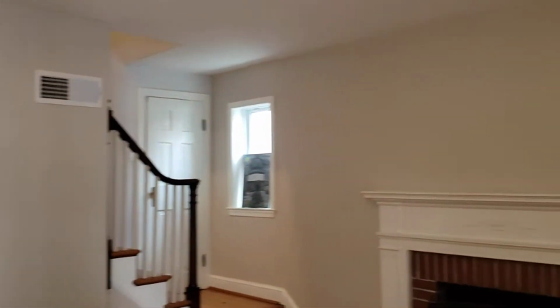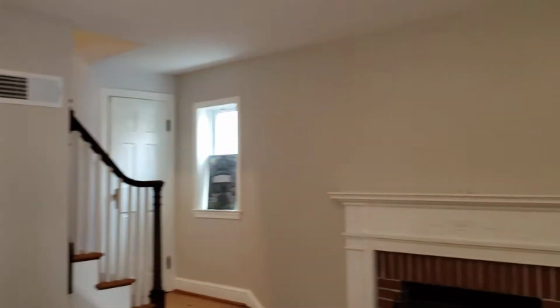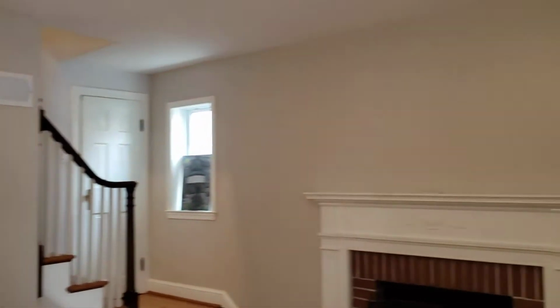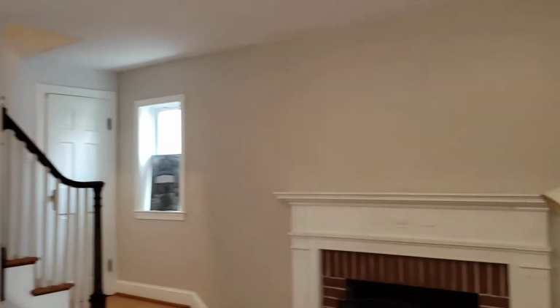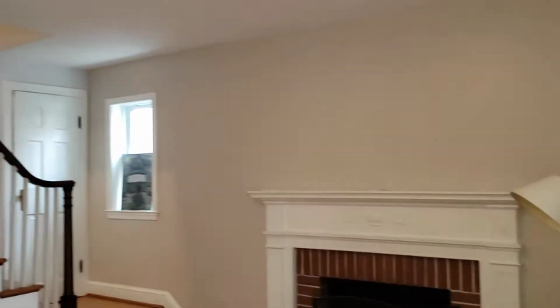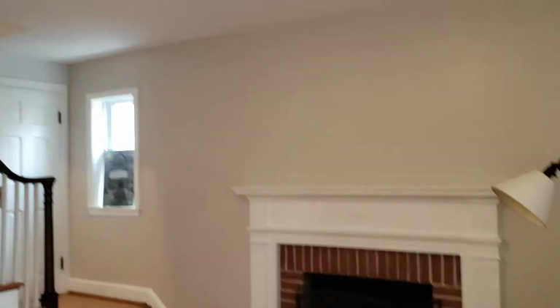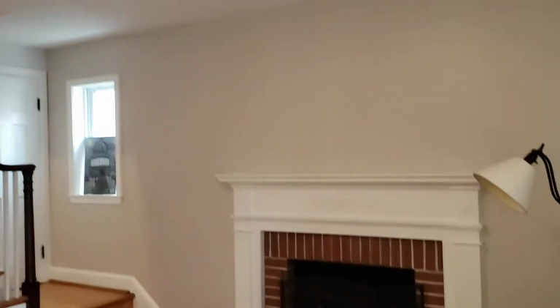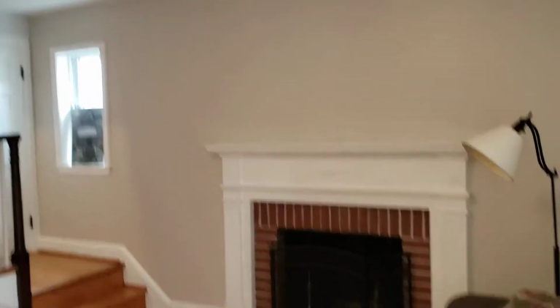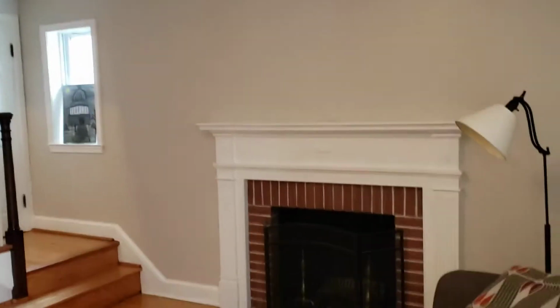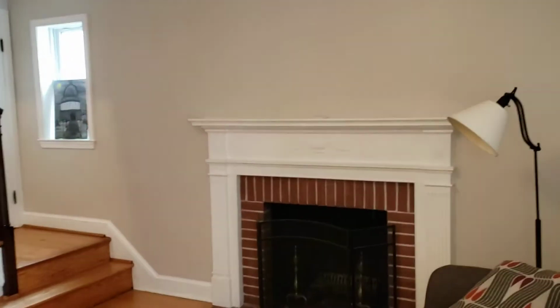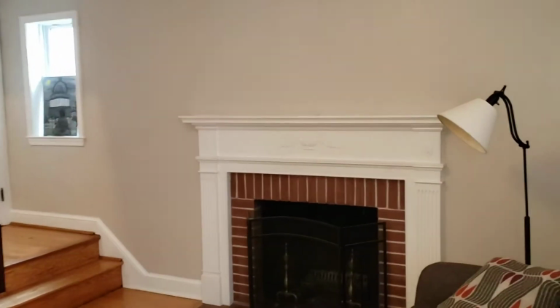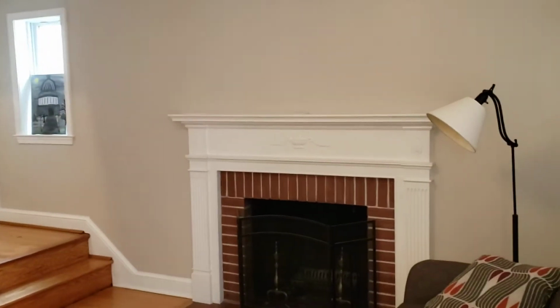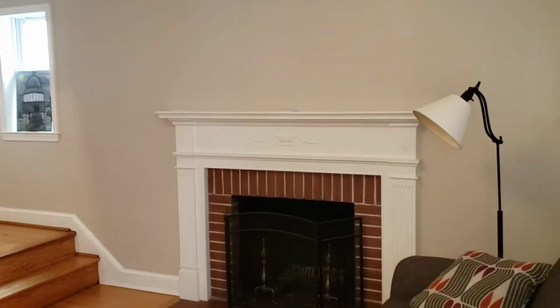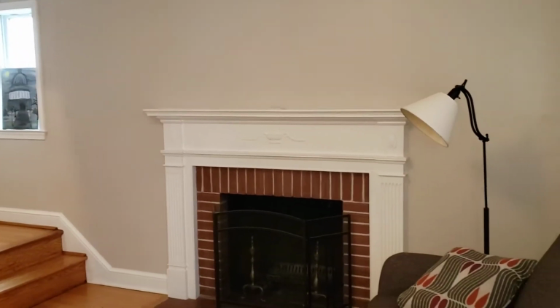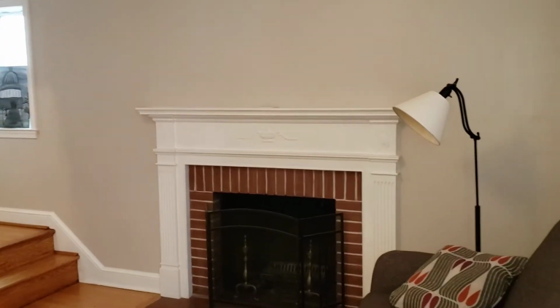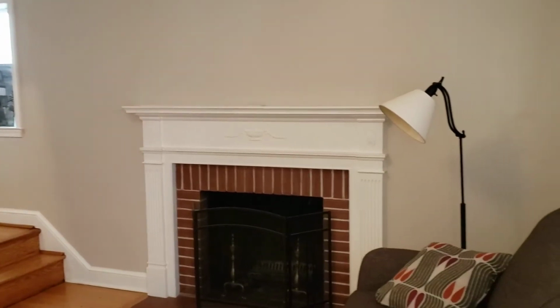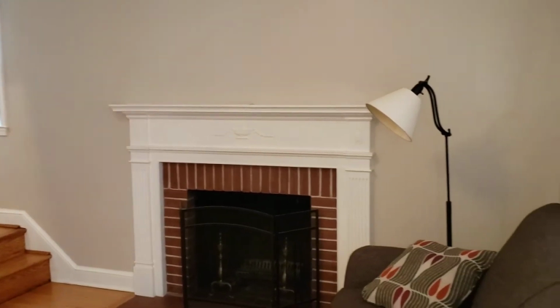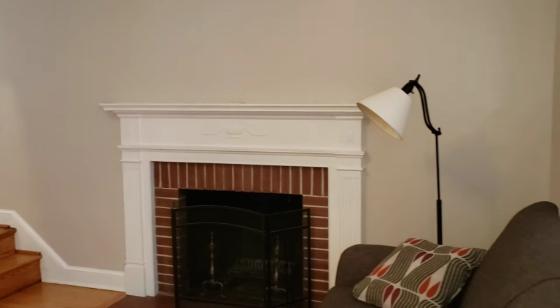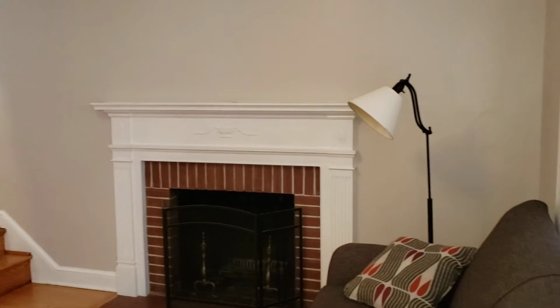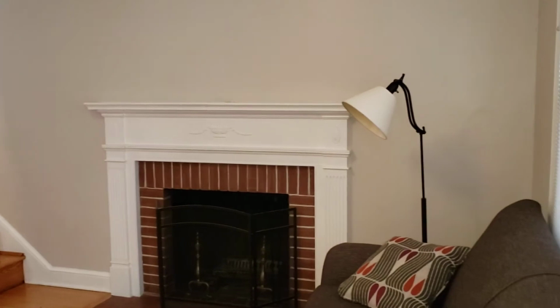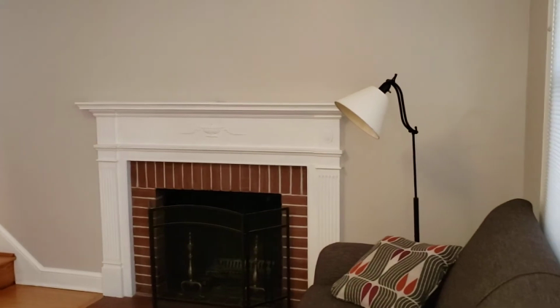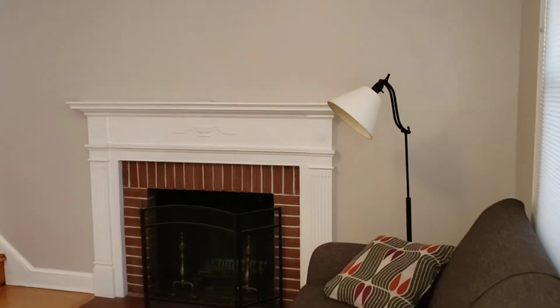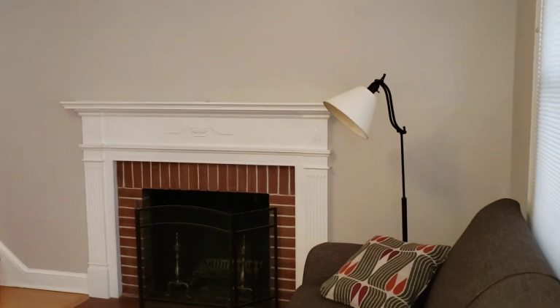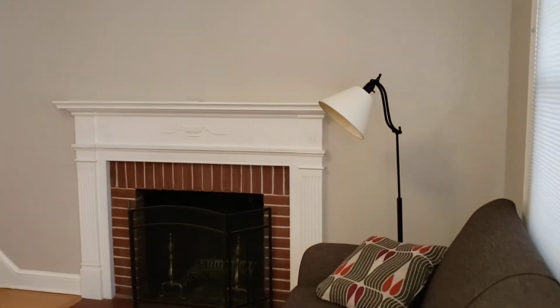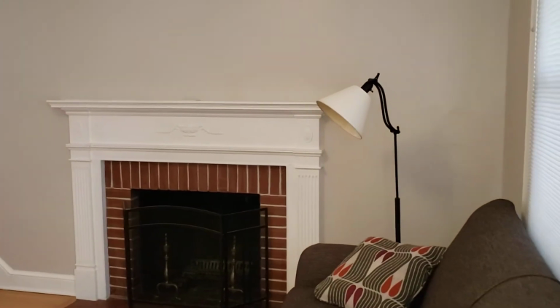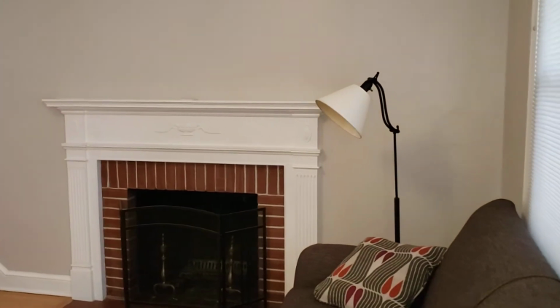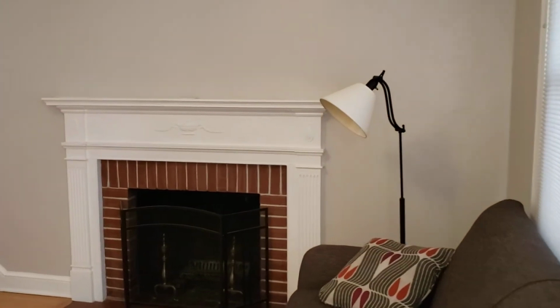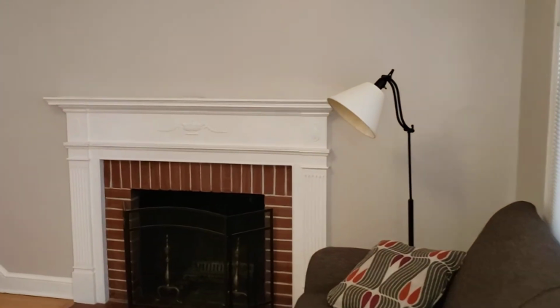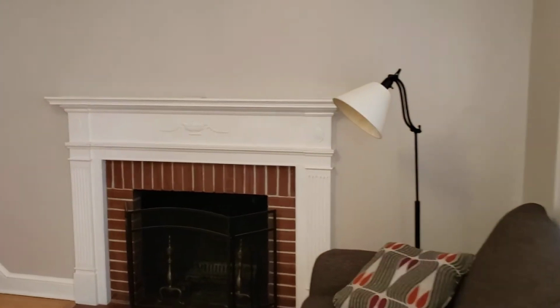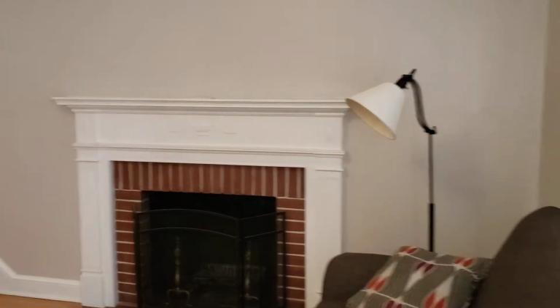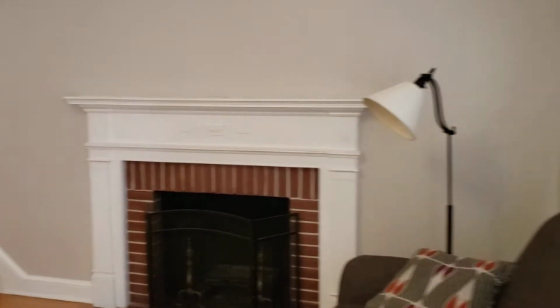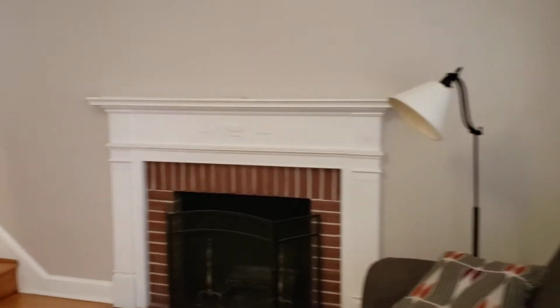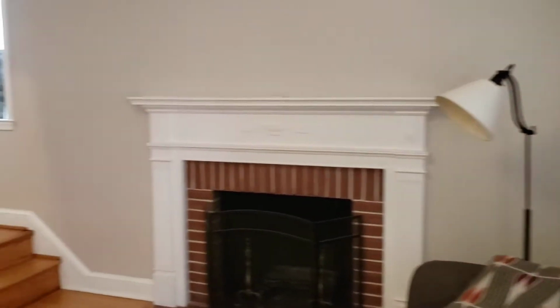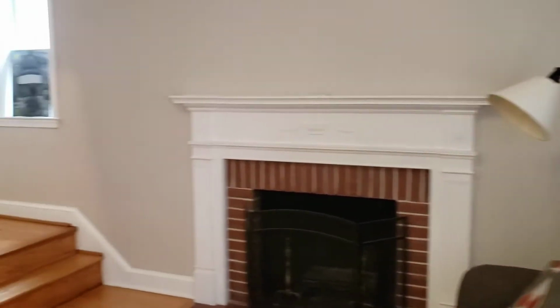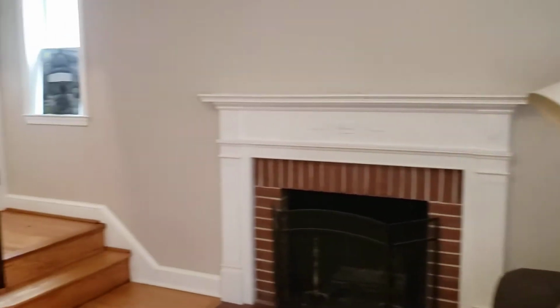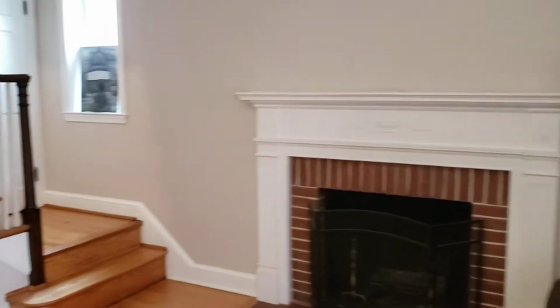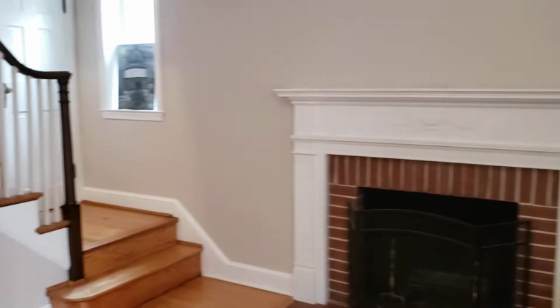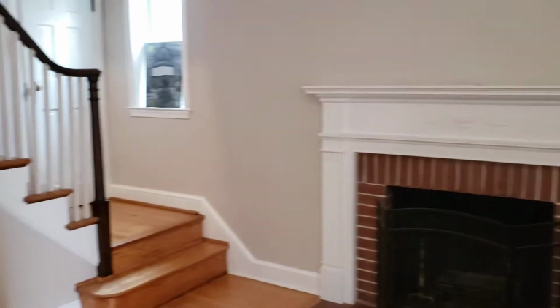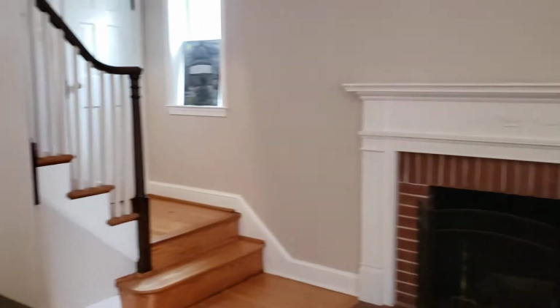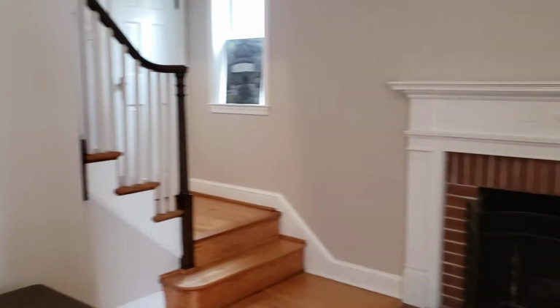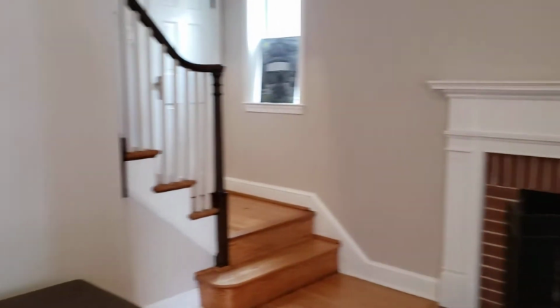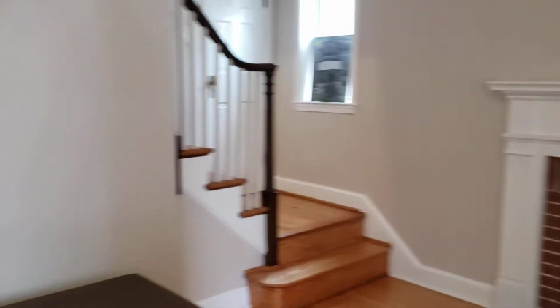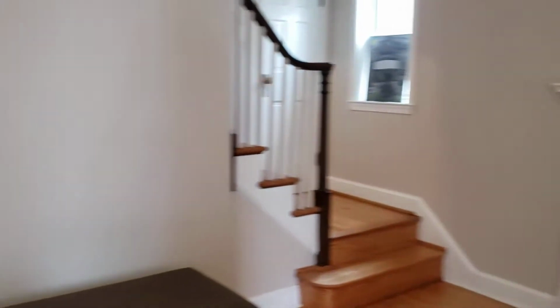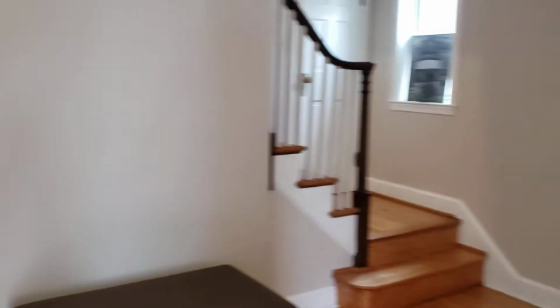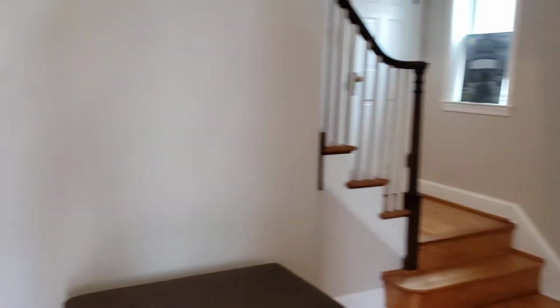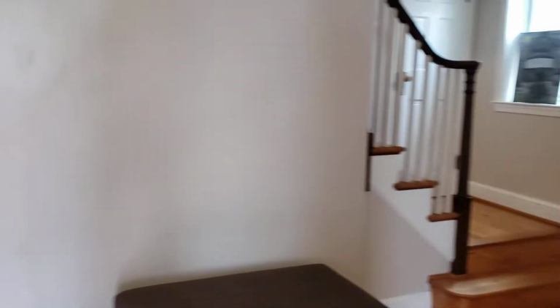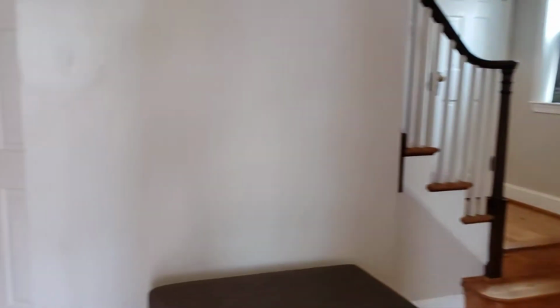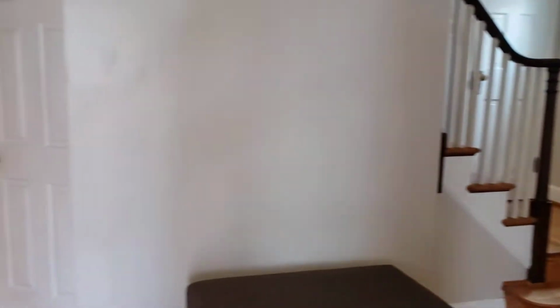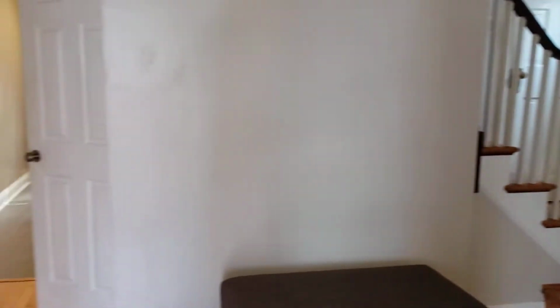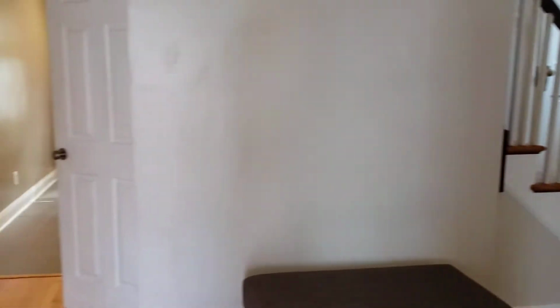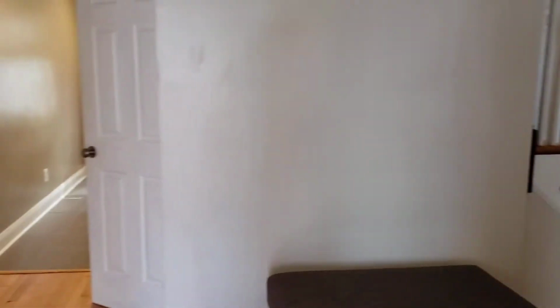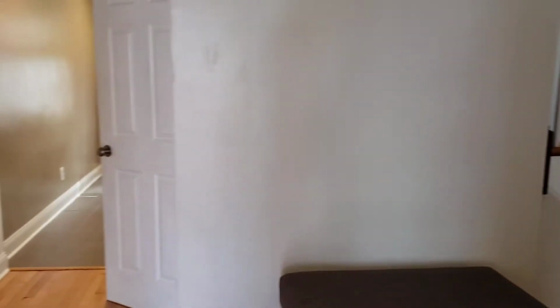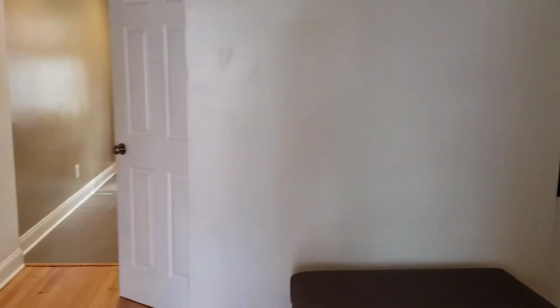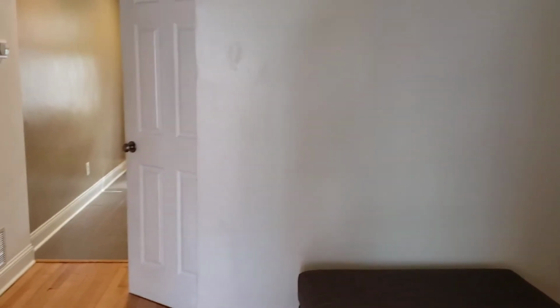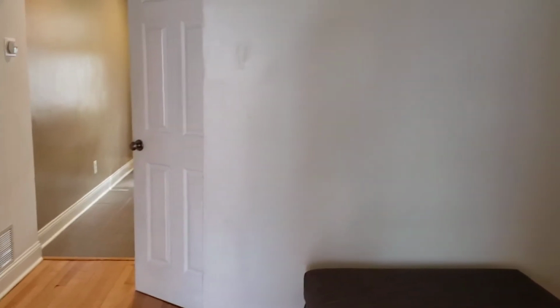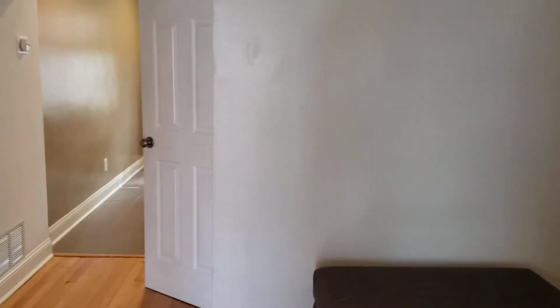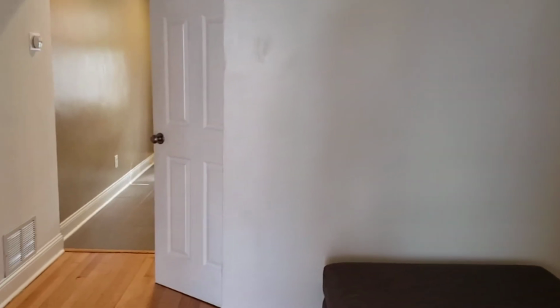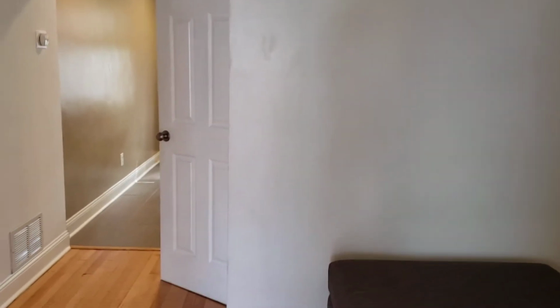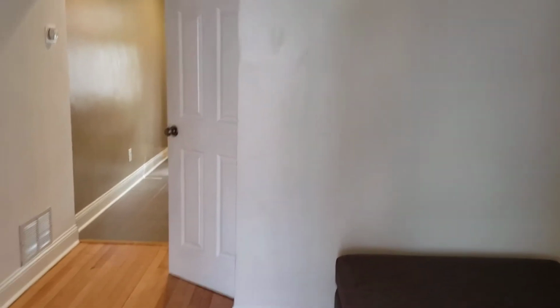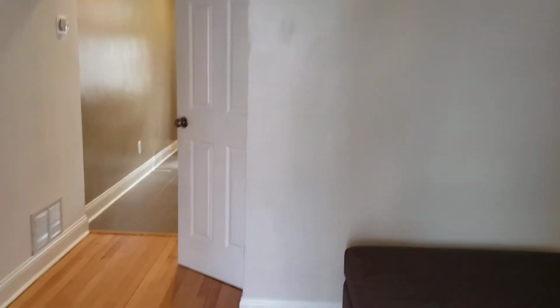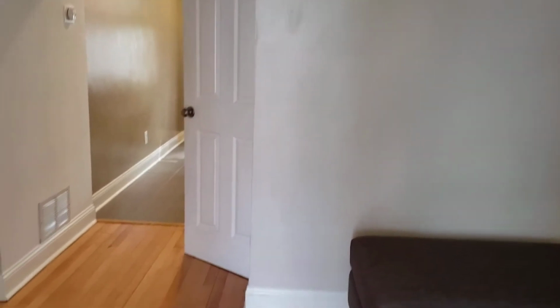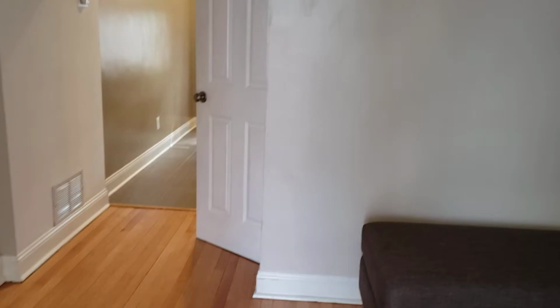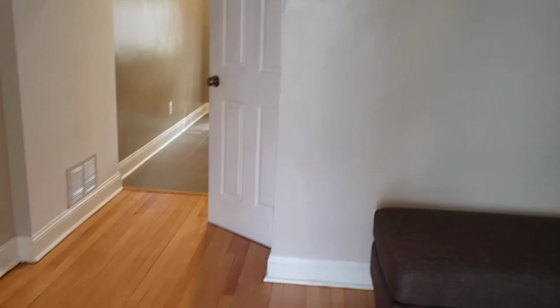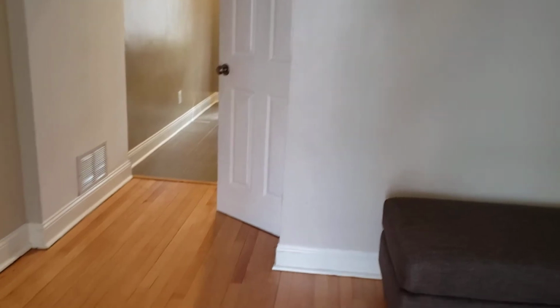Living room. It's got a wood-burning fireplace and oak floors.